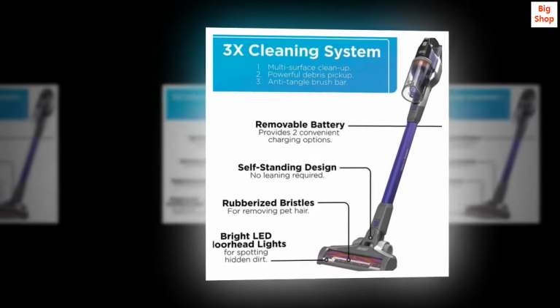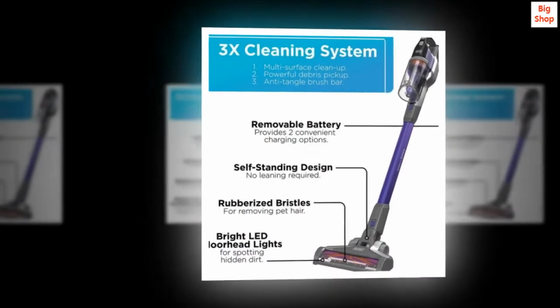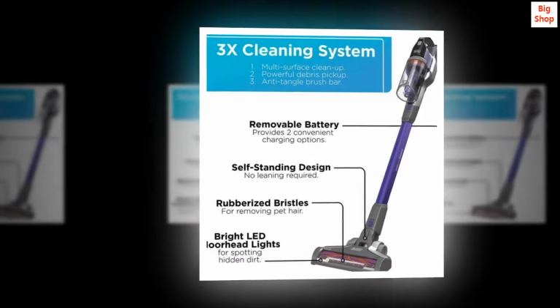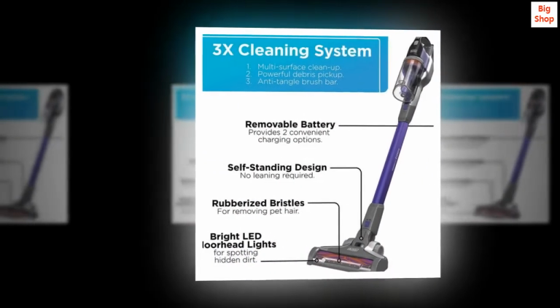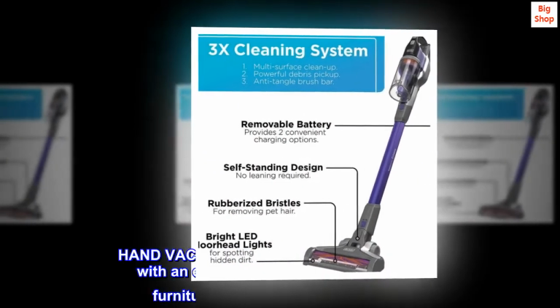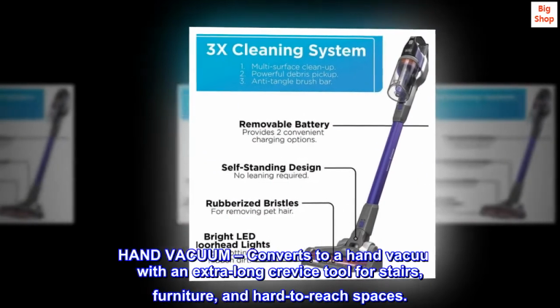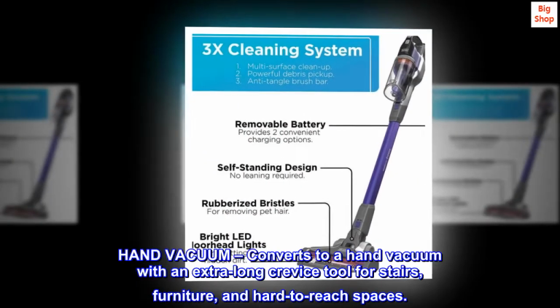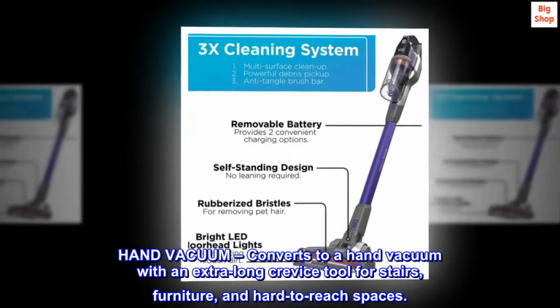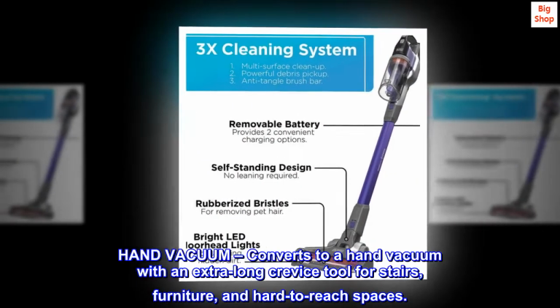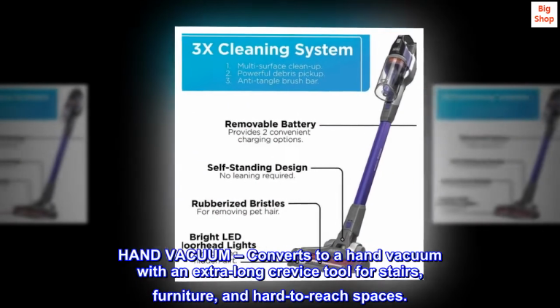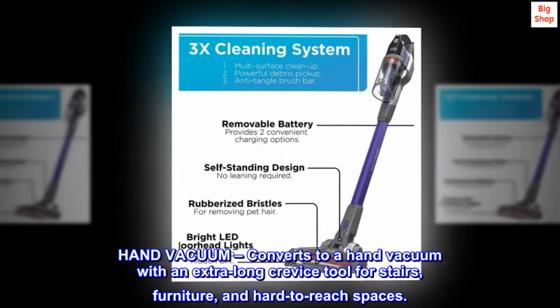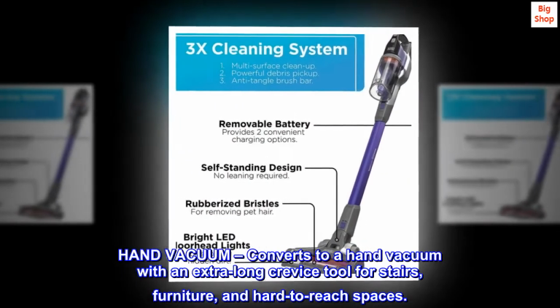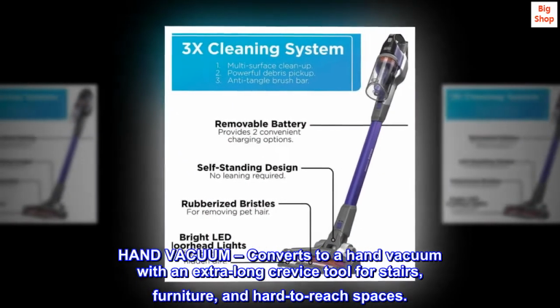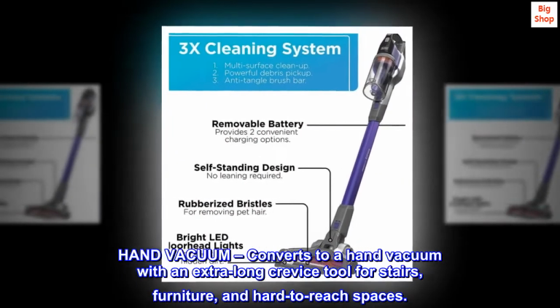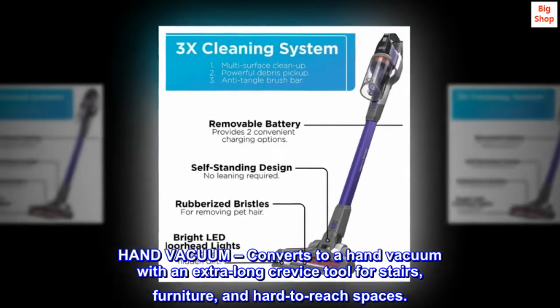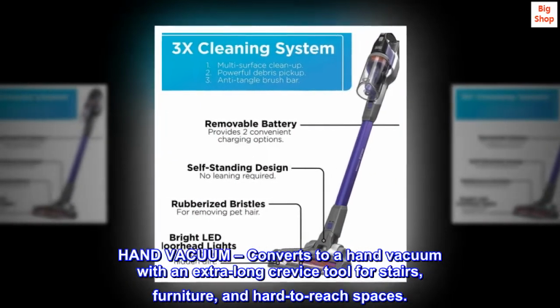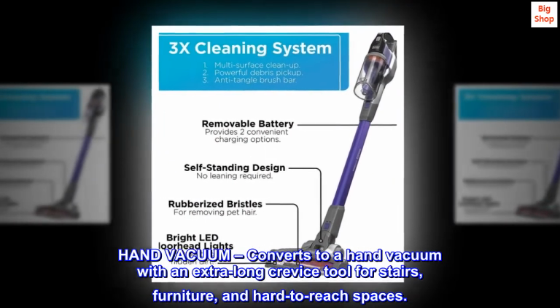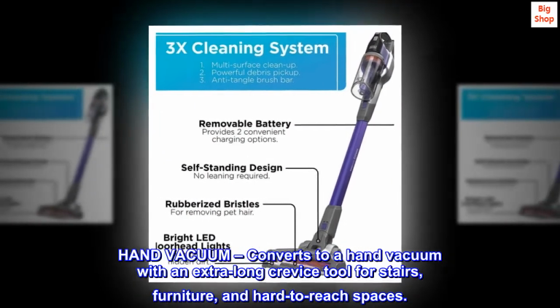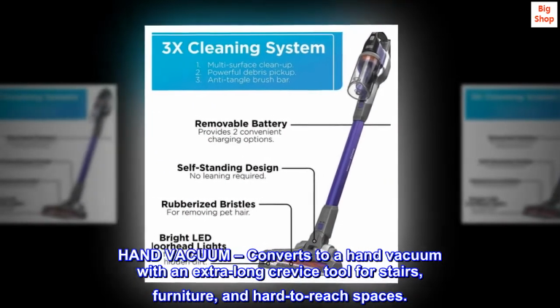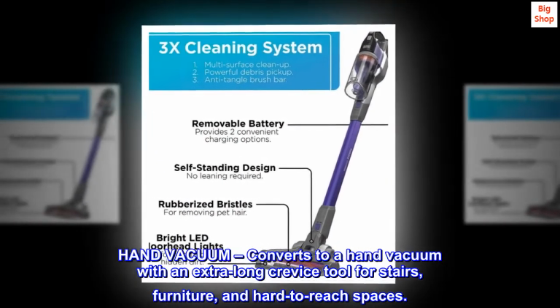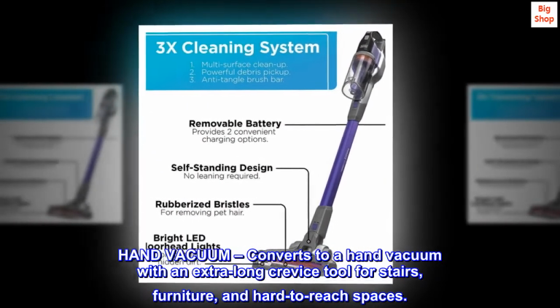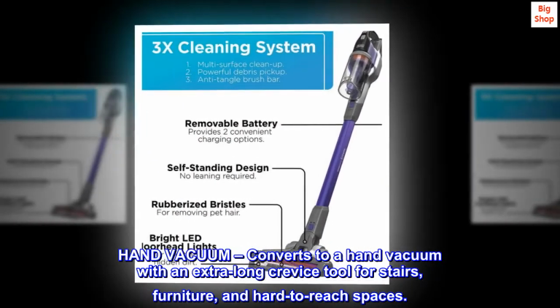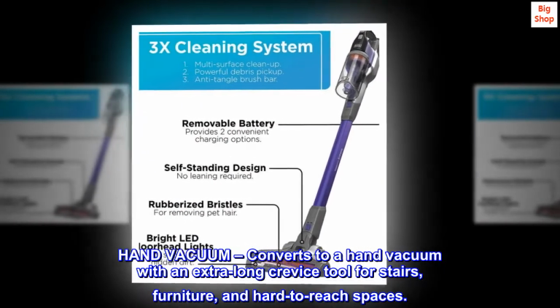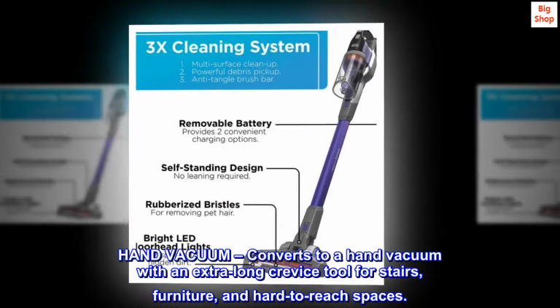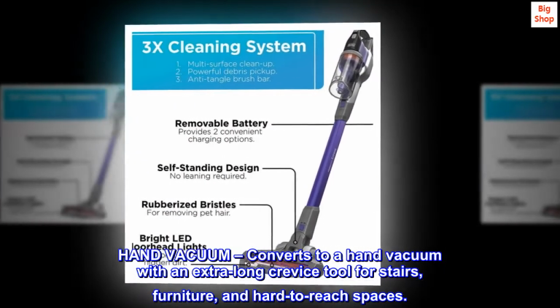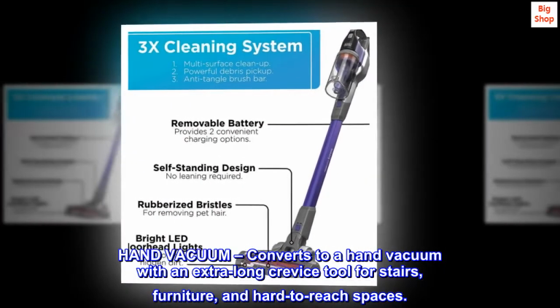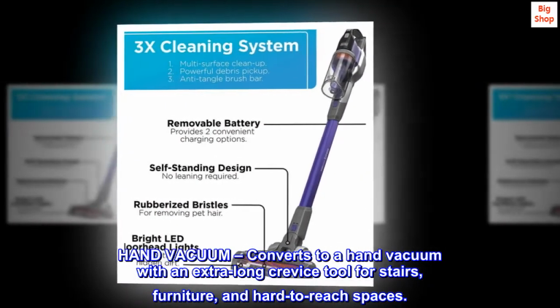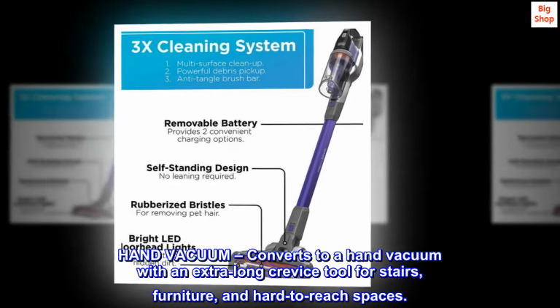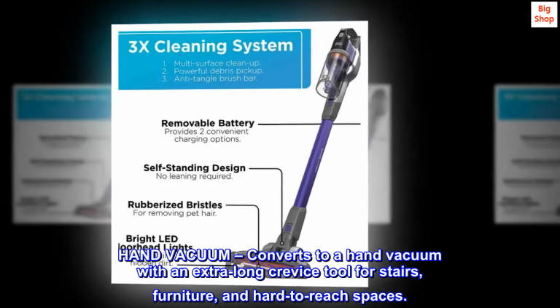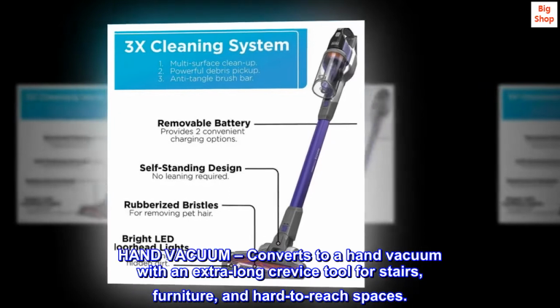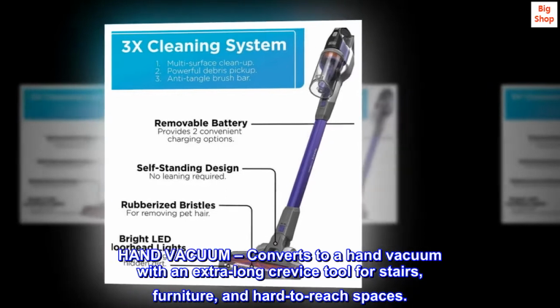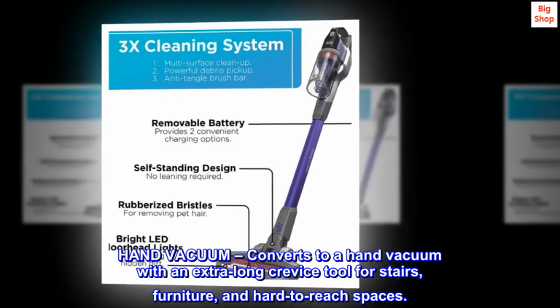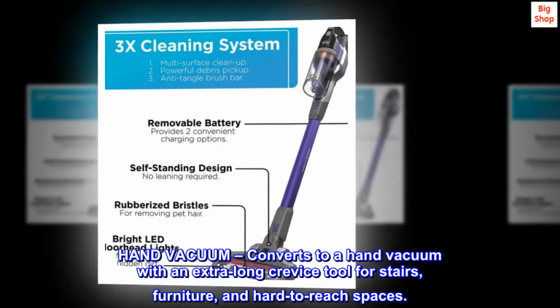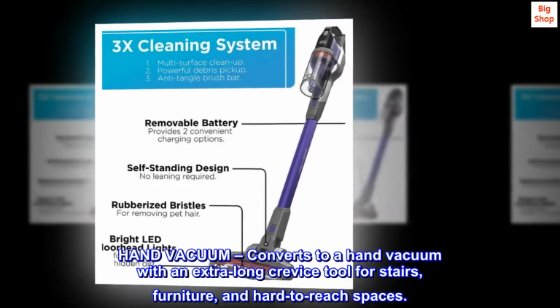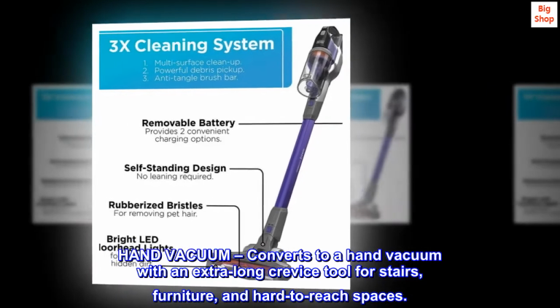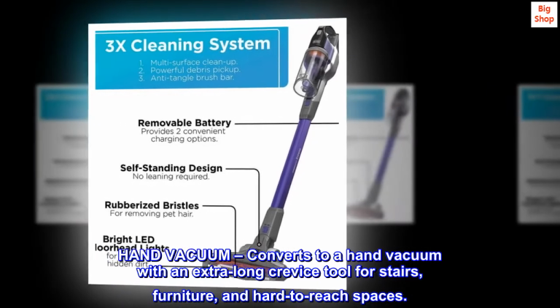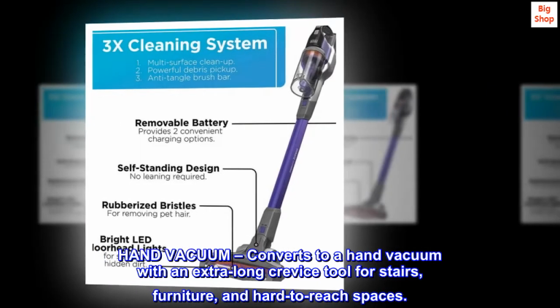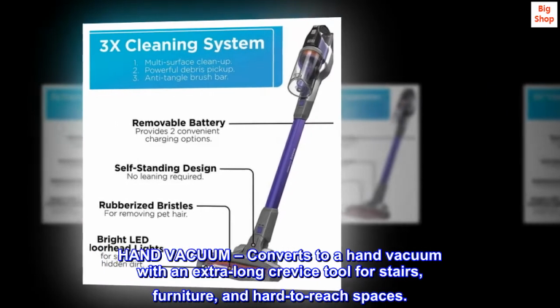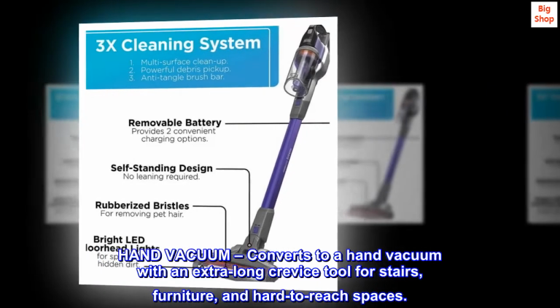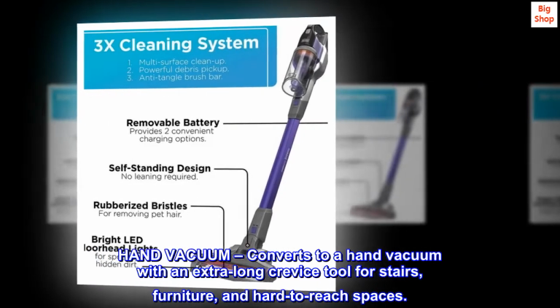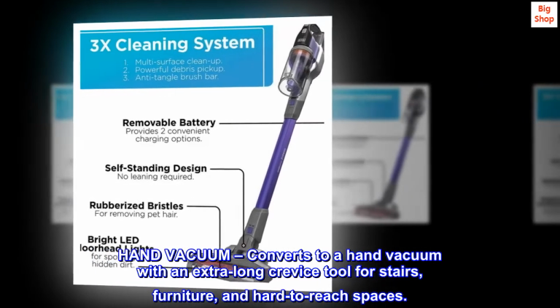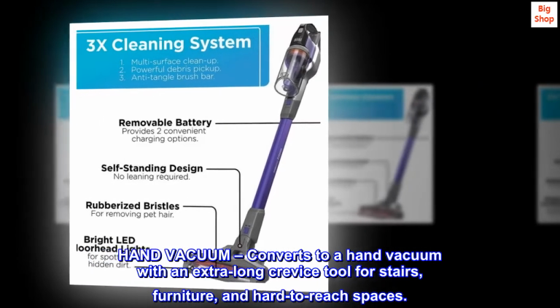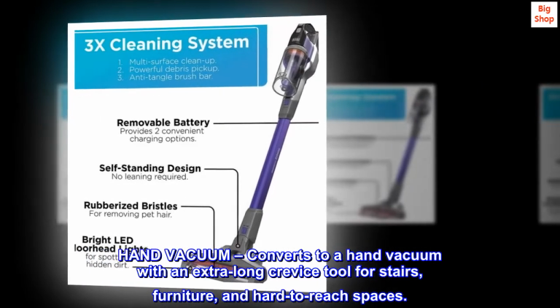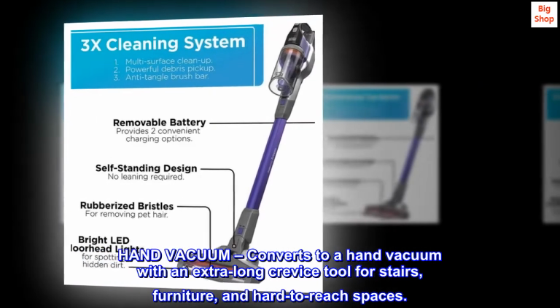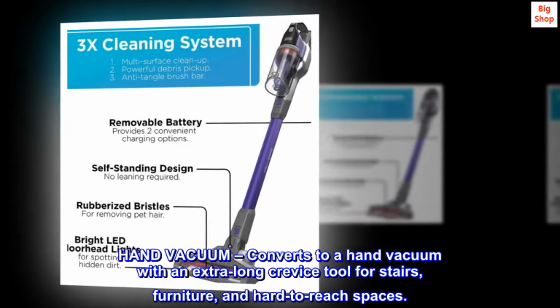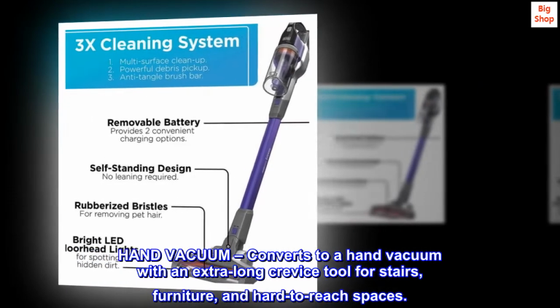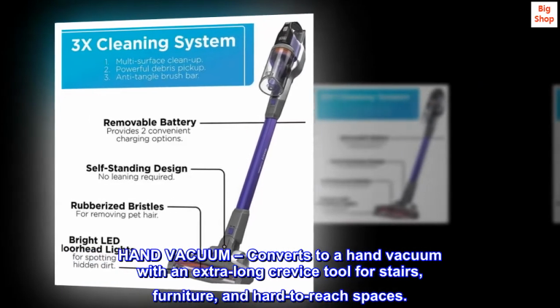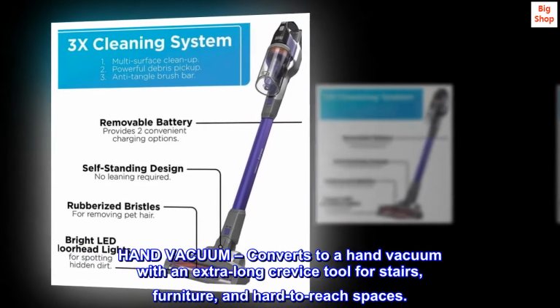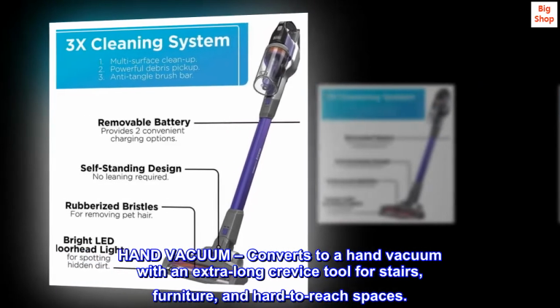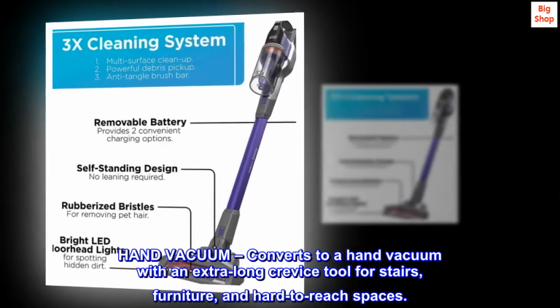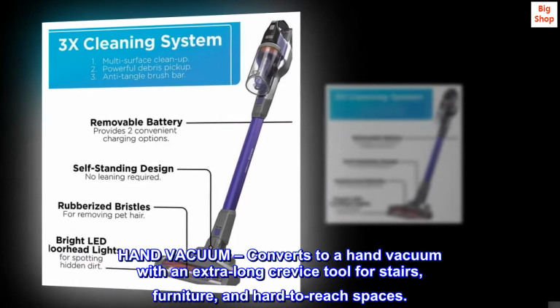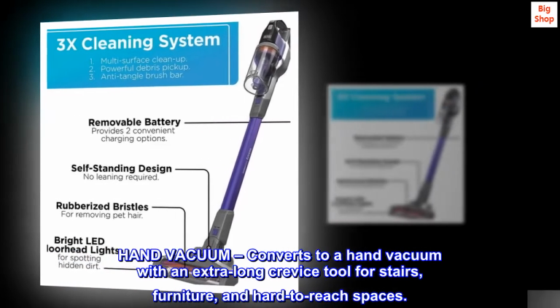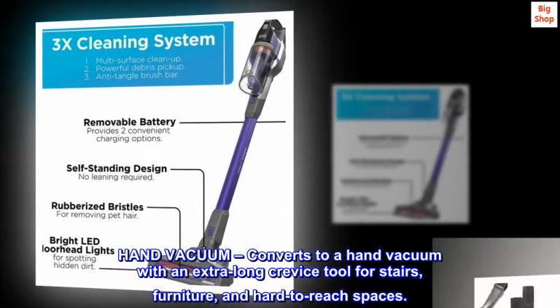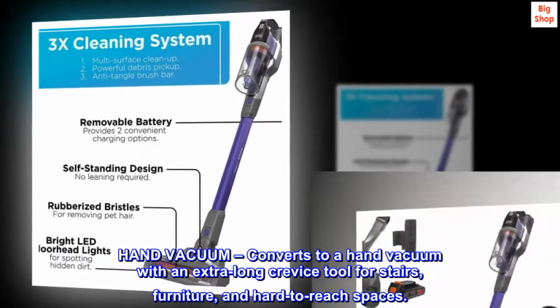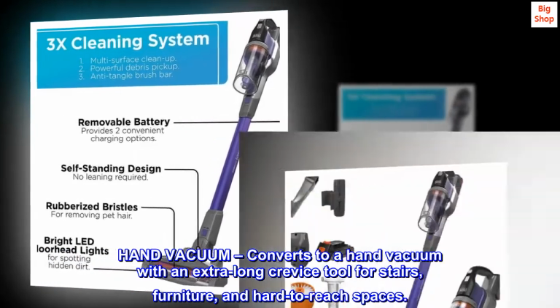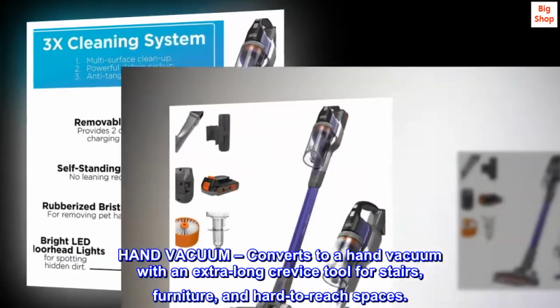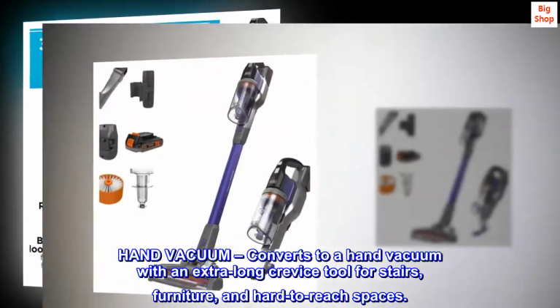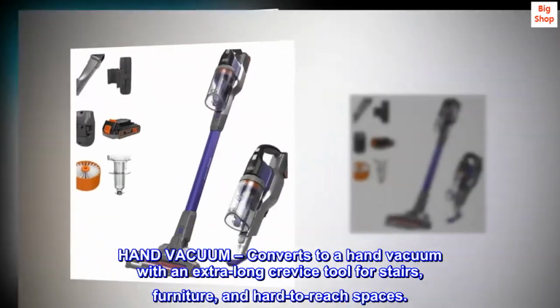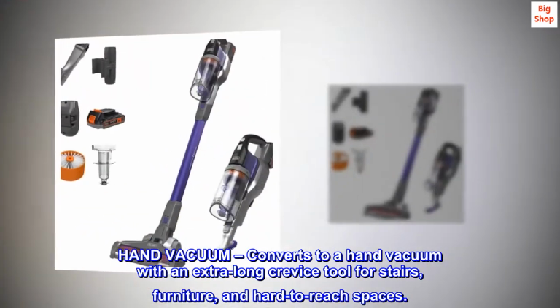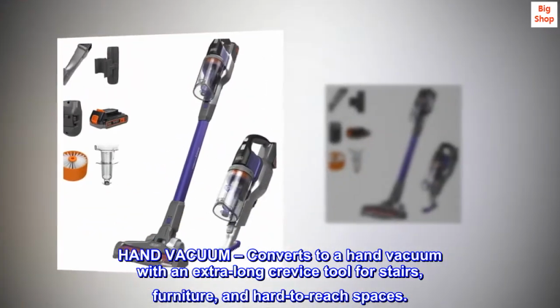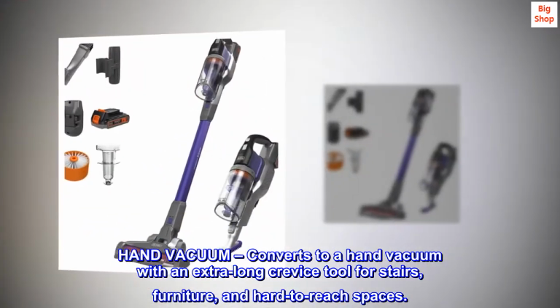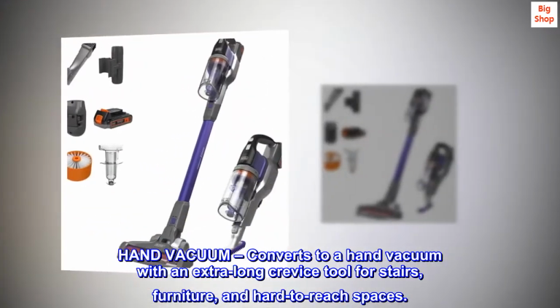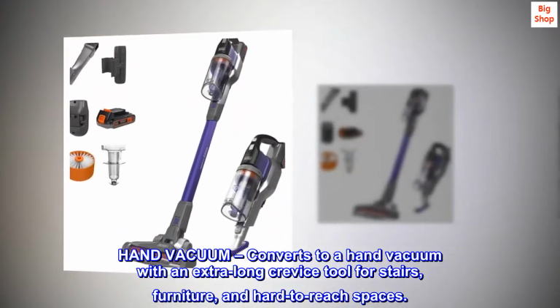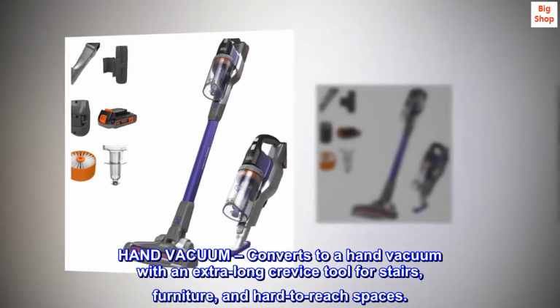The vacuum converts to a hand vacuum with an extra-long crevice tool for cleaning stairs, furniture, and hard-to-reach spaces.